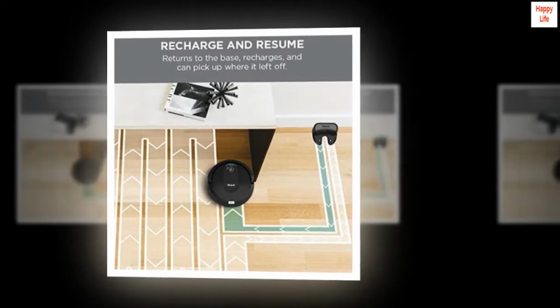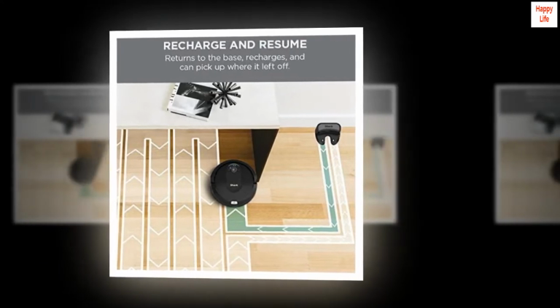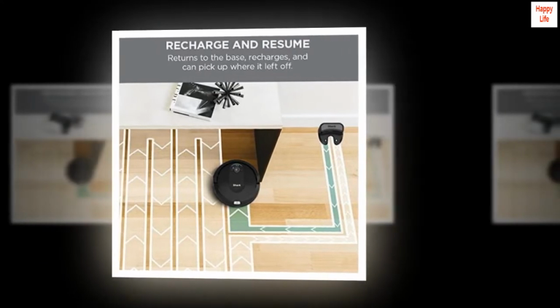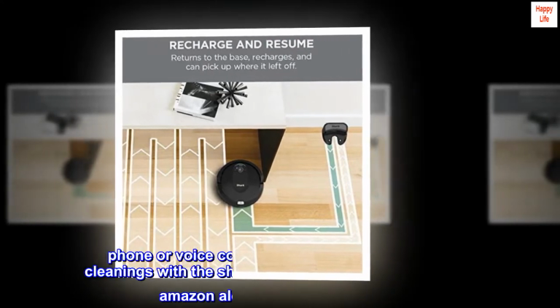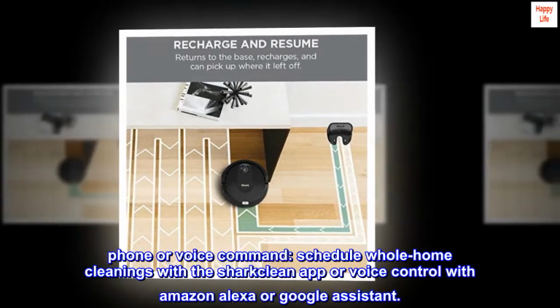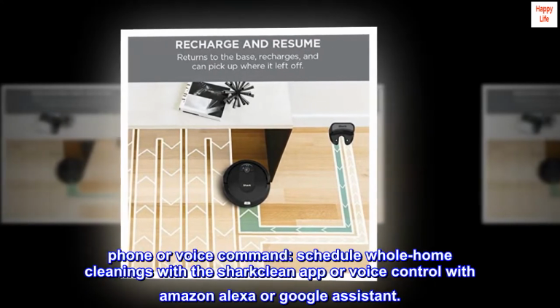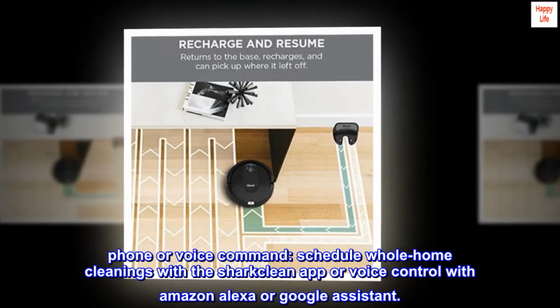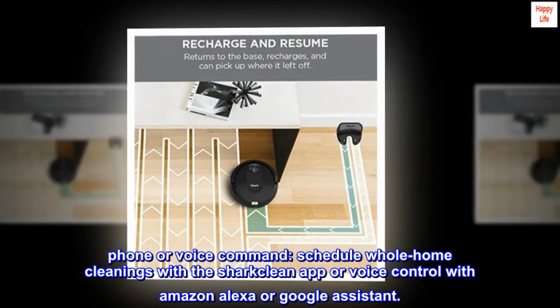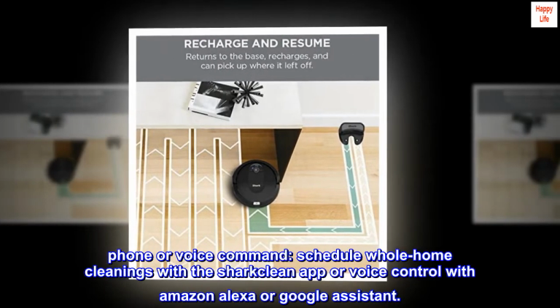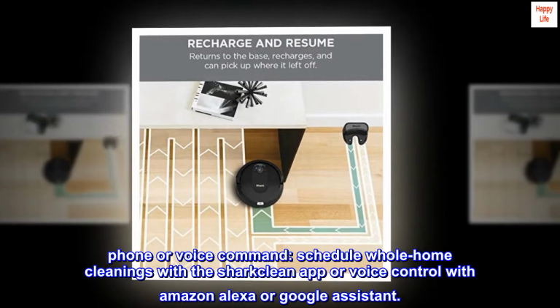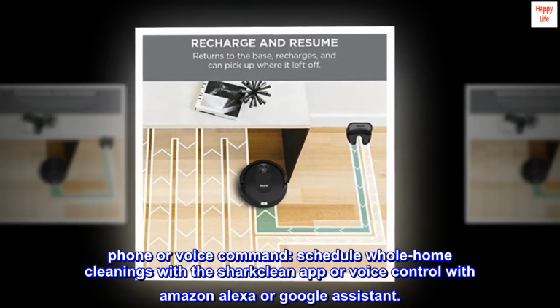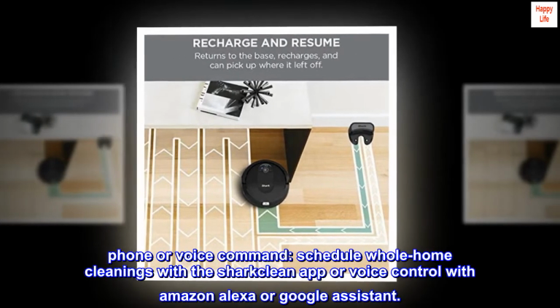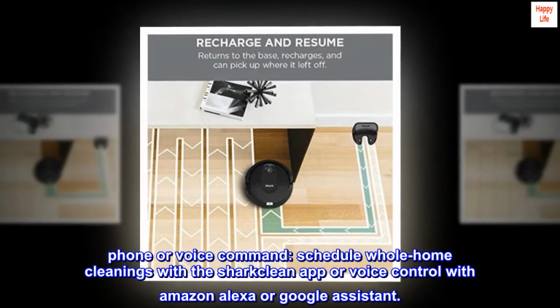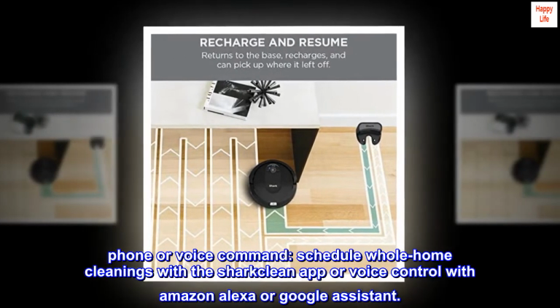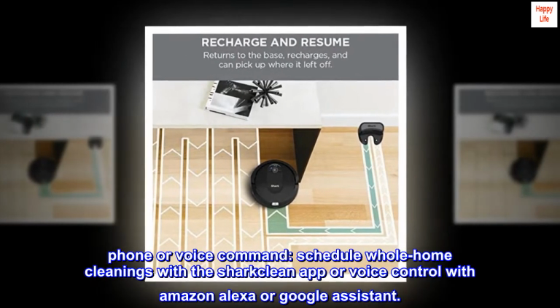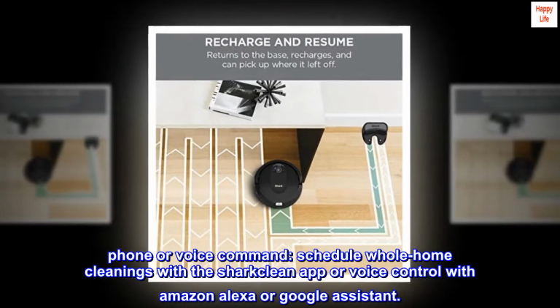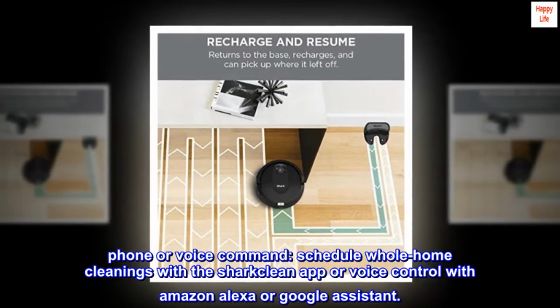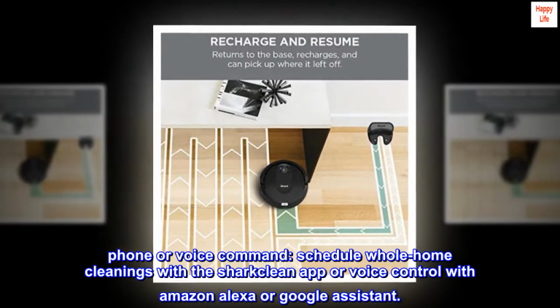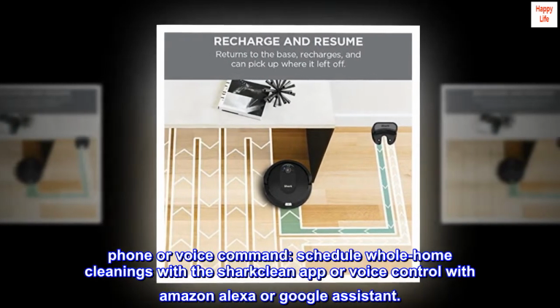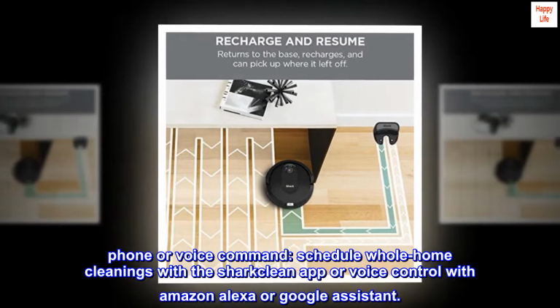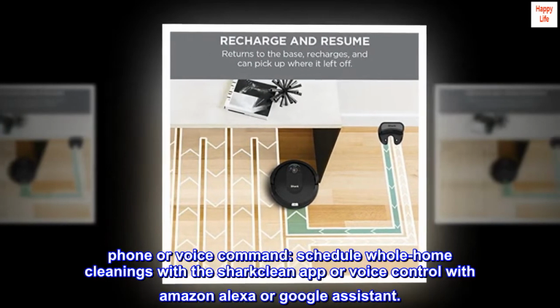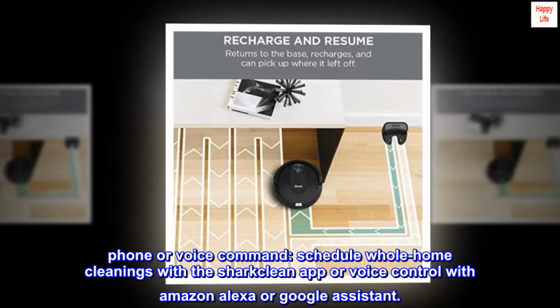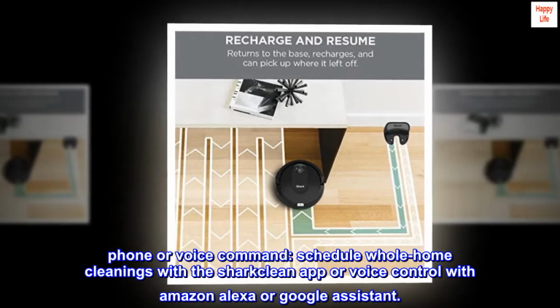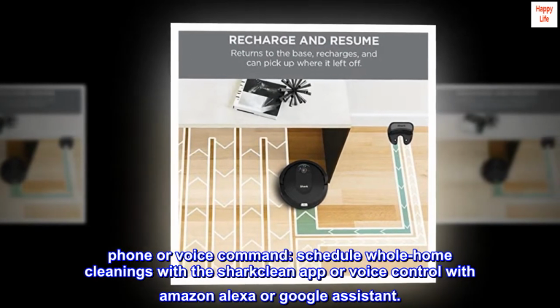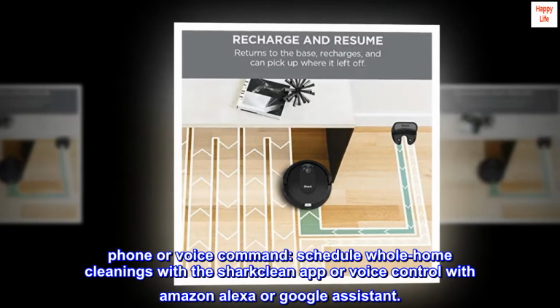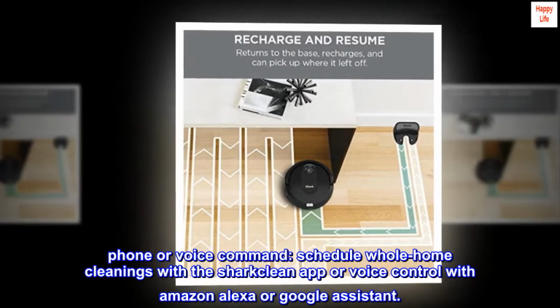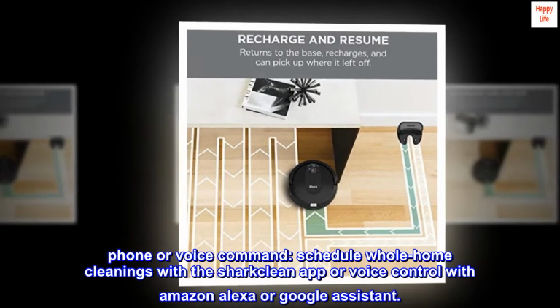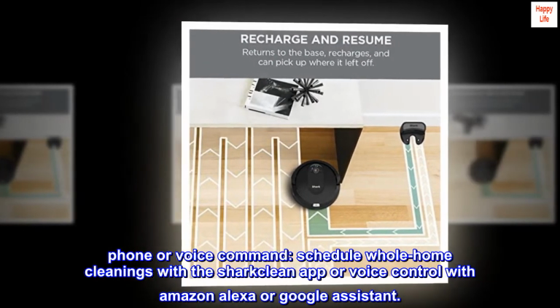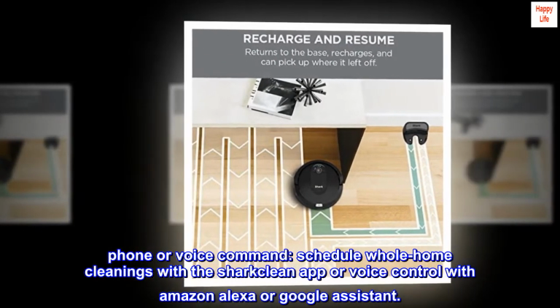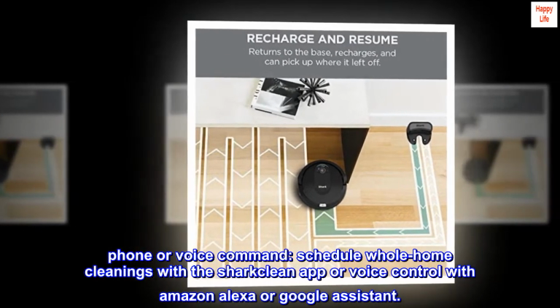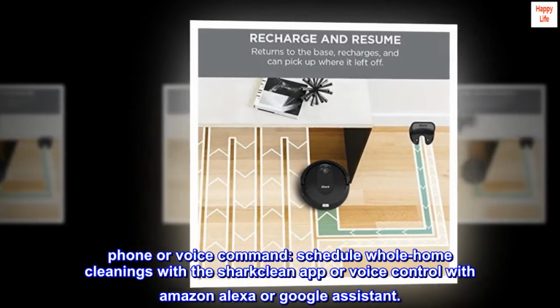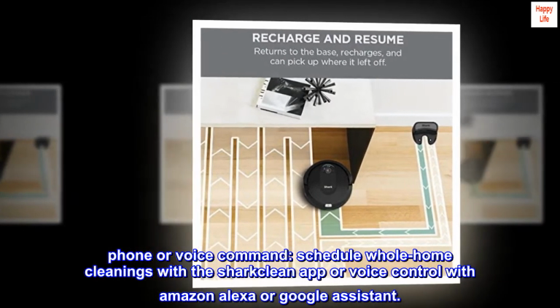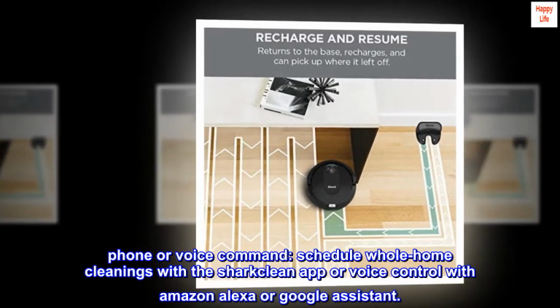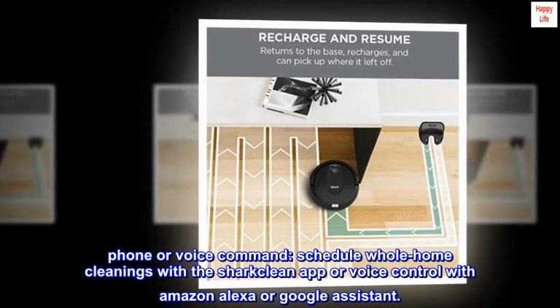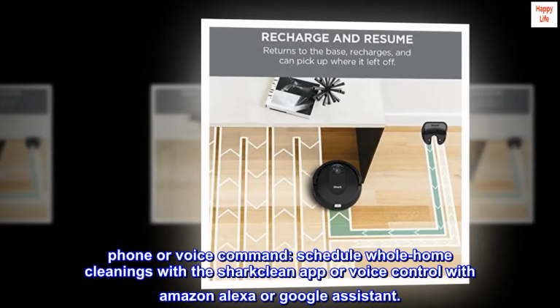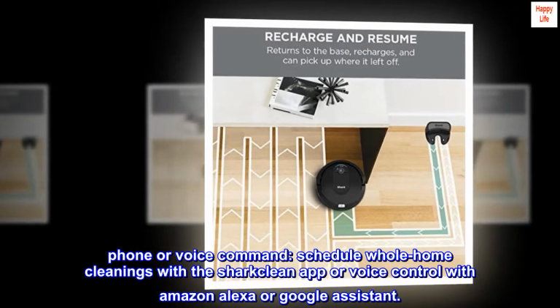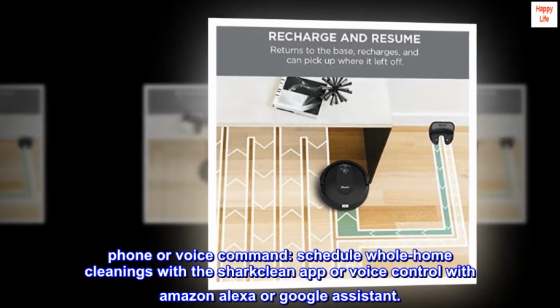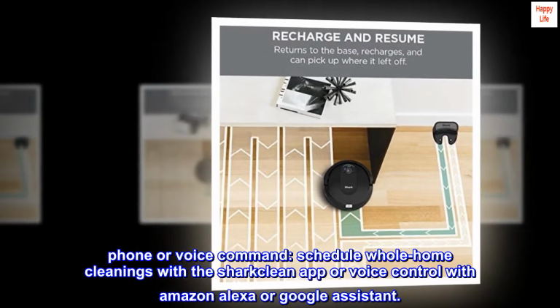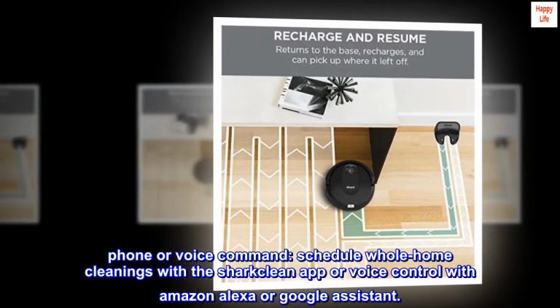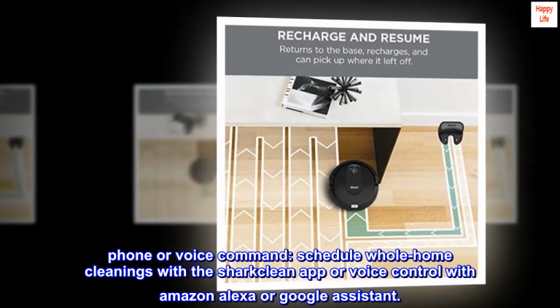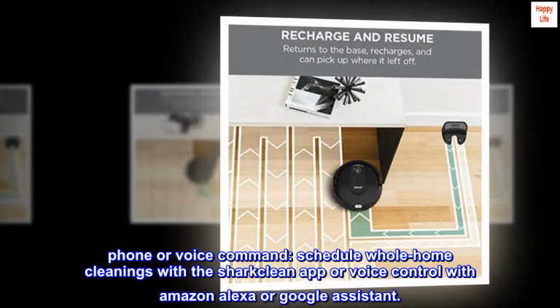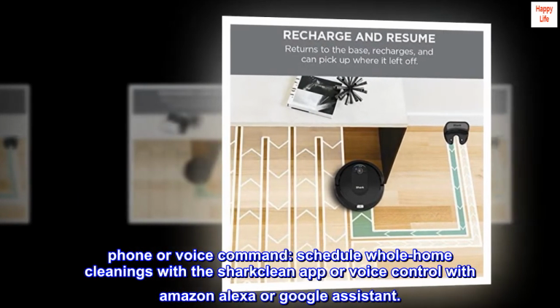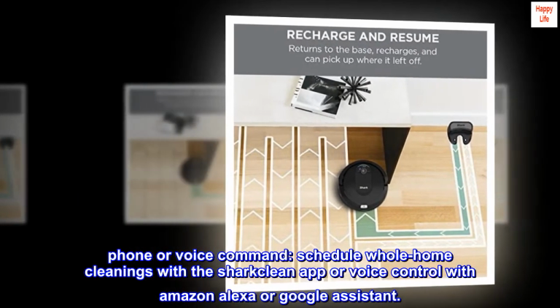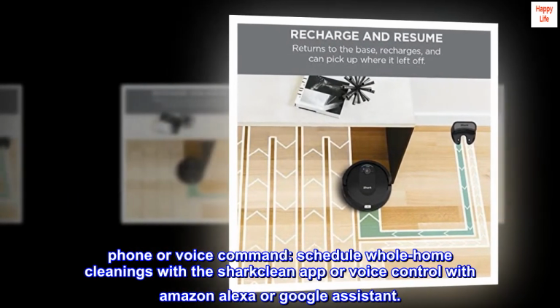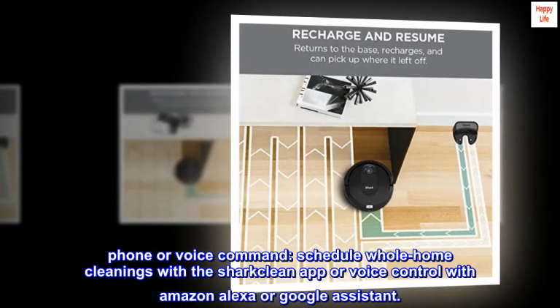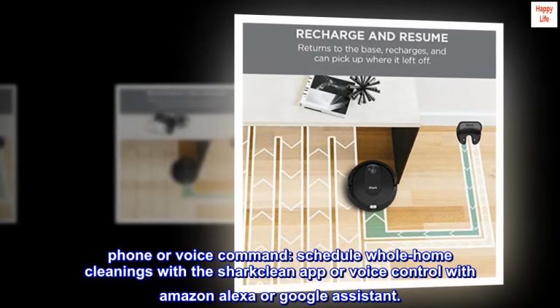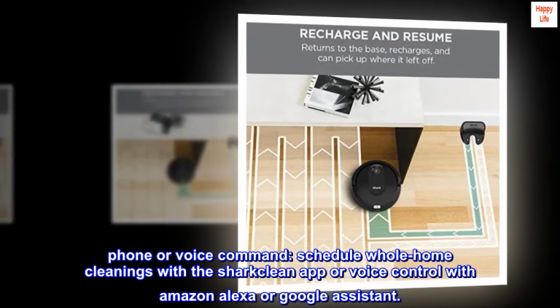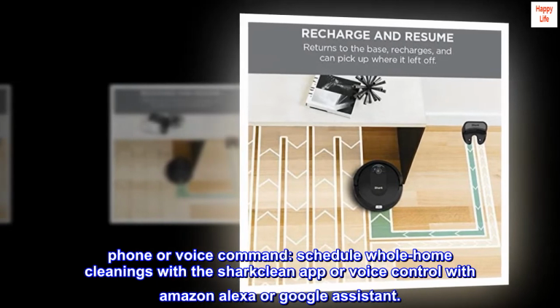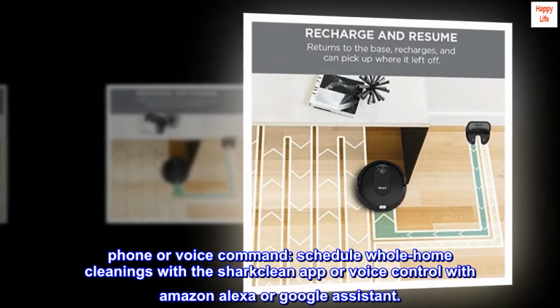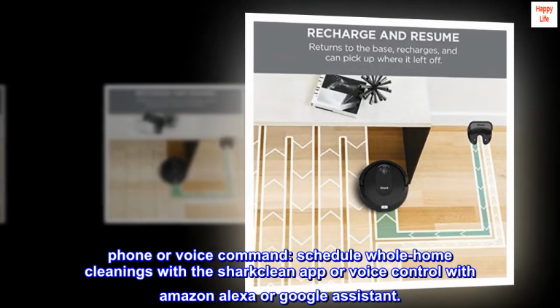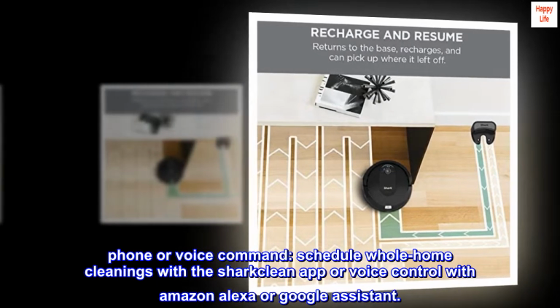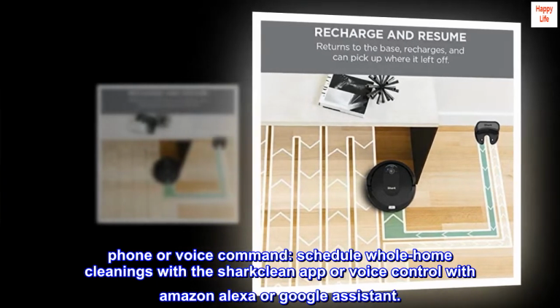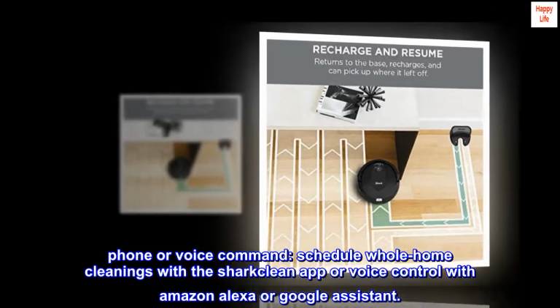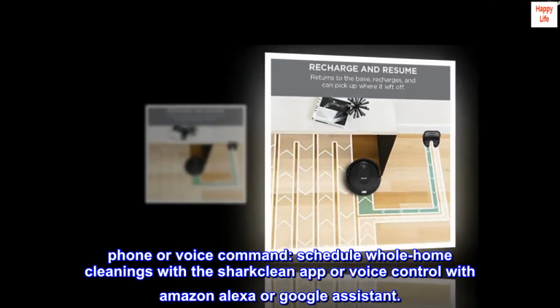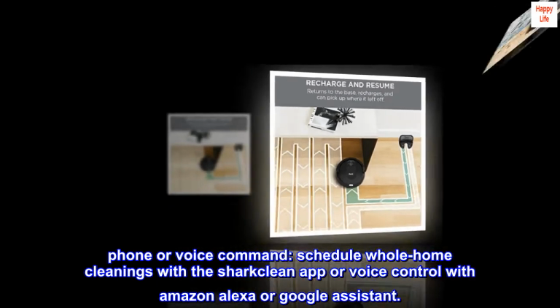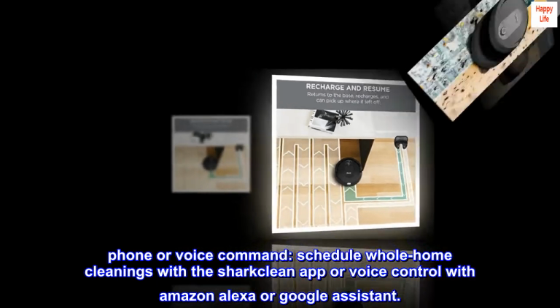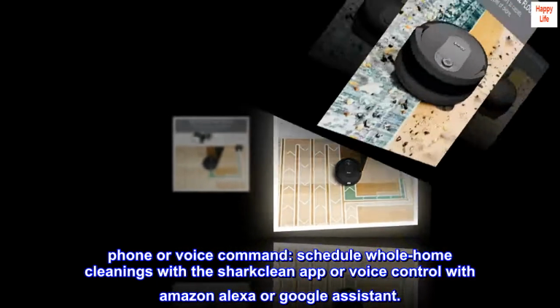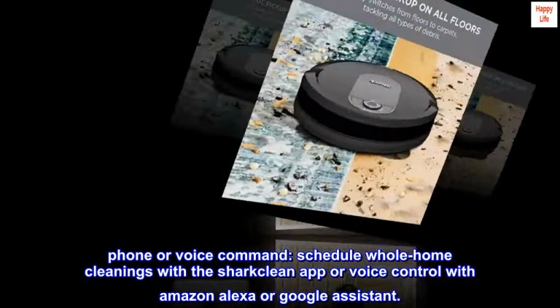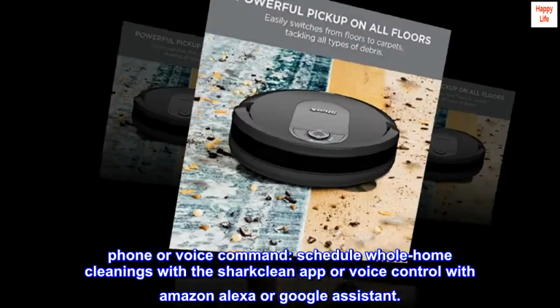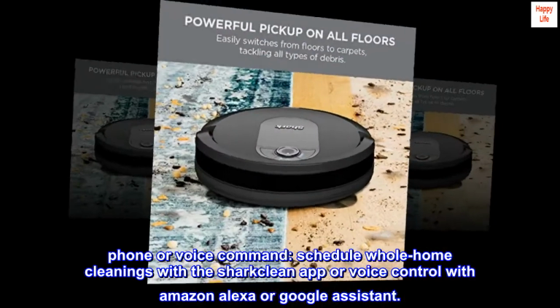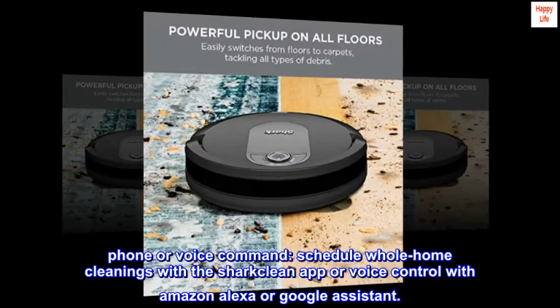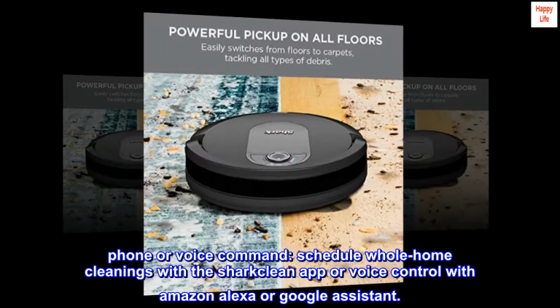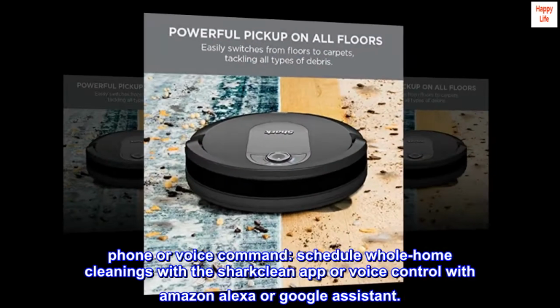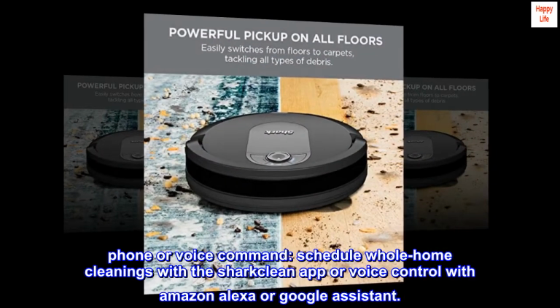Phone or voice command. Schedule whole home cleanings with the Shark Clean app, or use voice control with Amazon Alexa or Google Assistant.